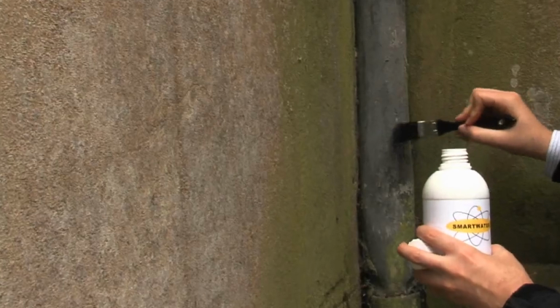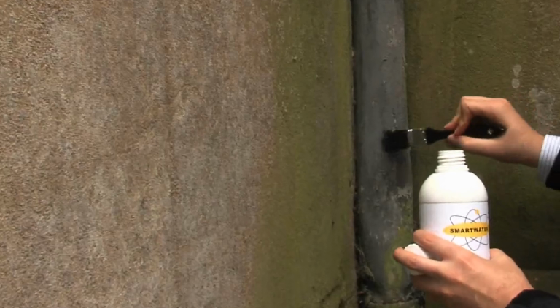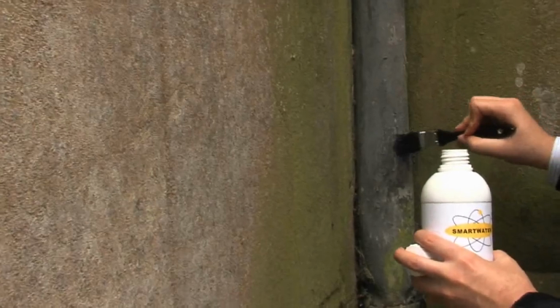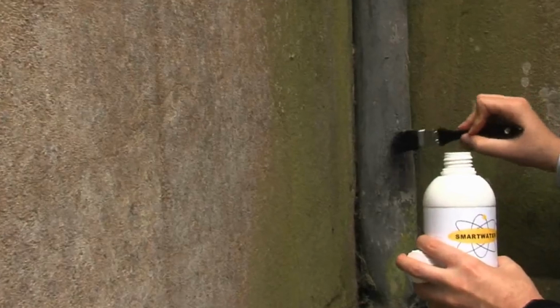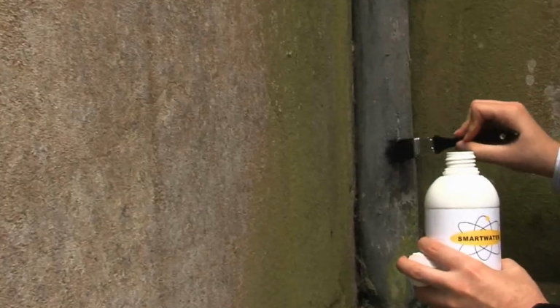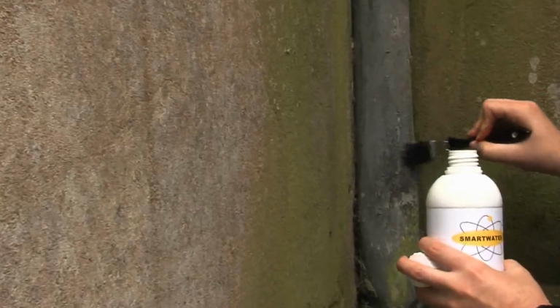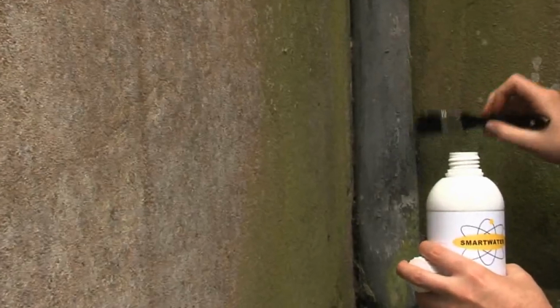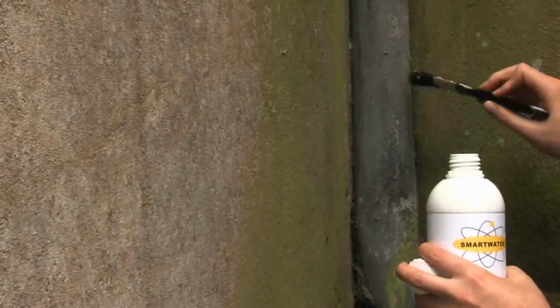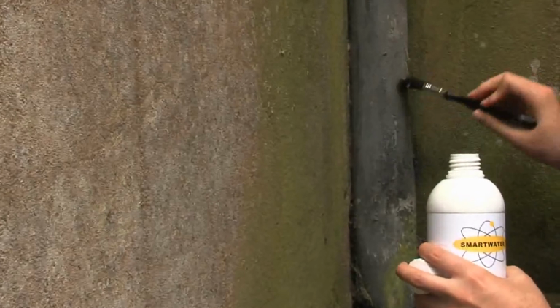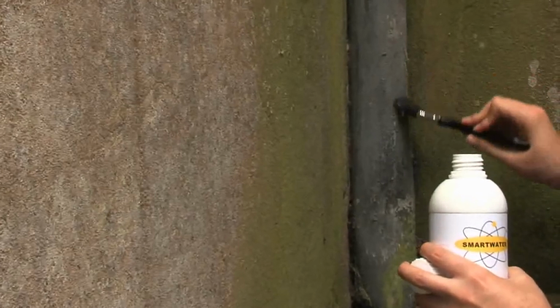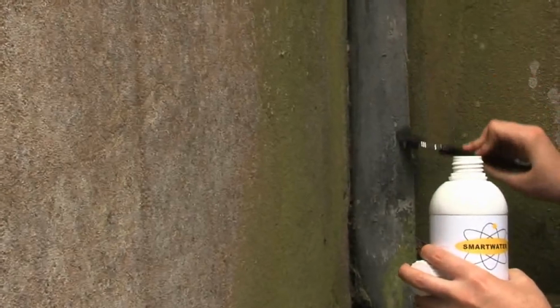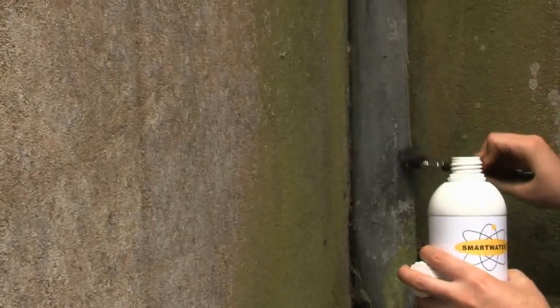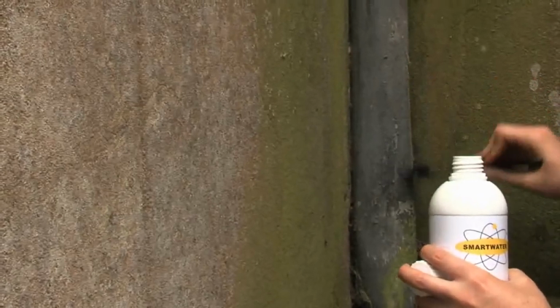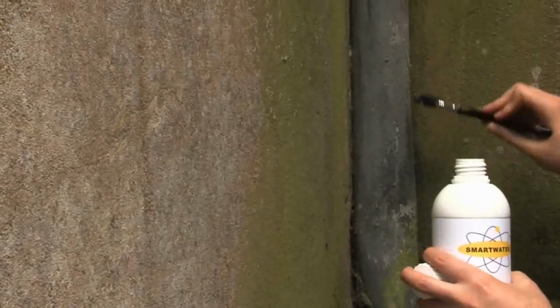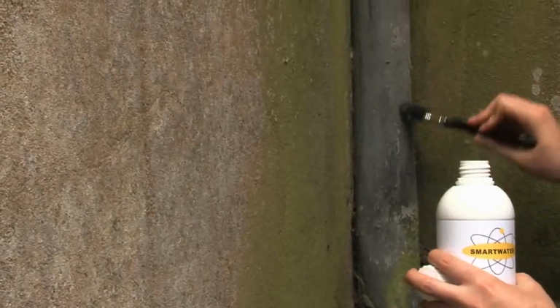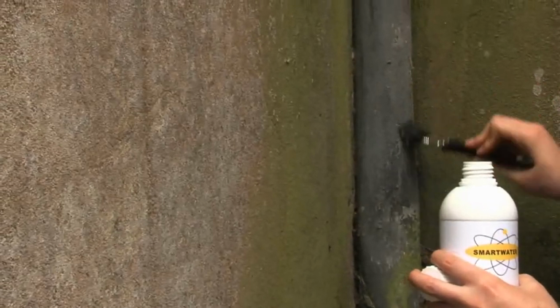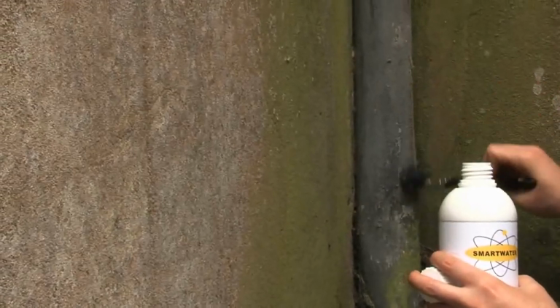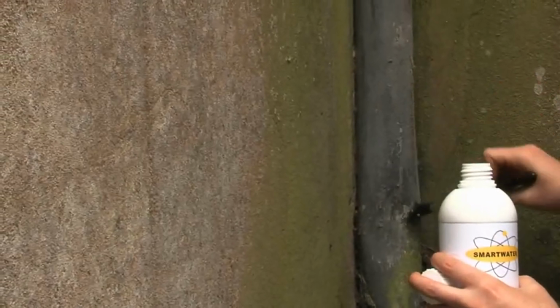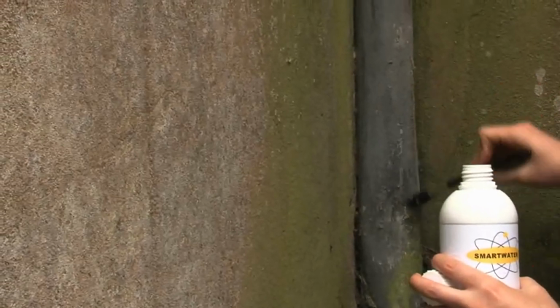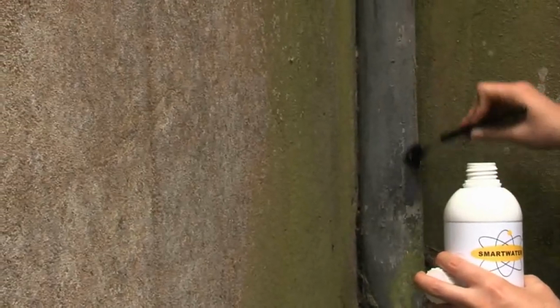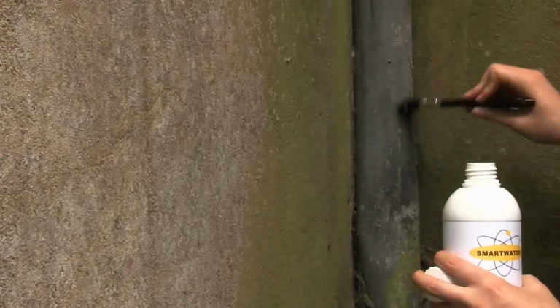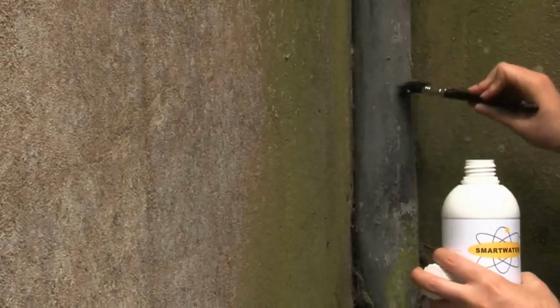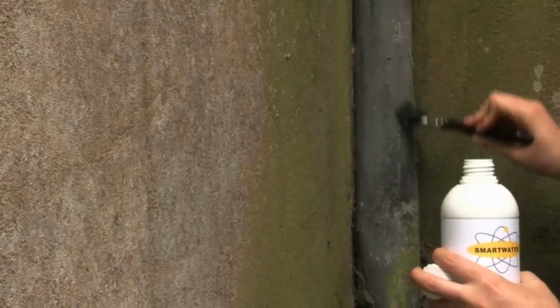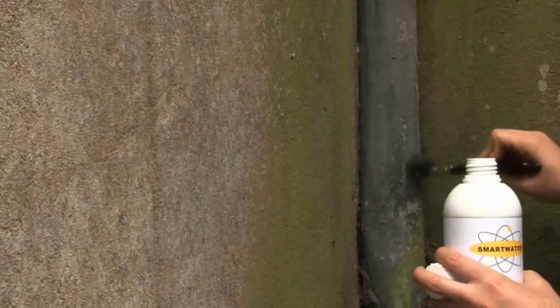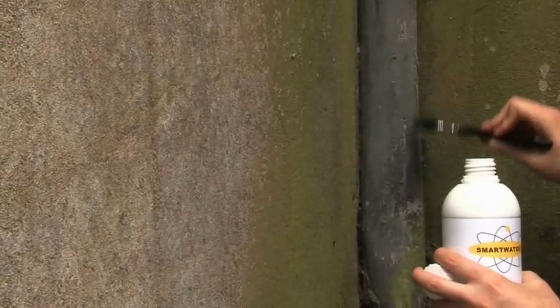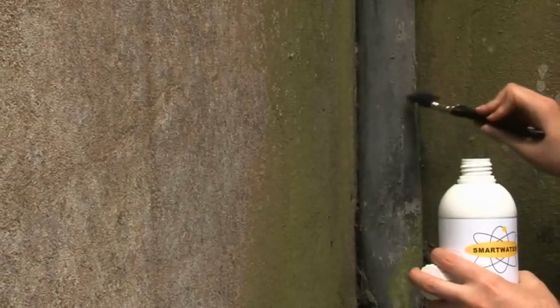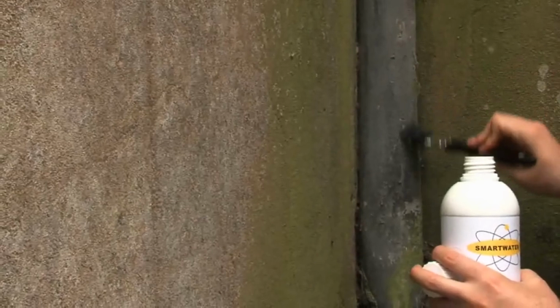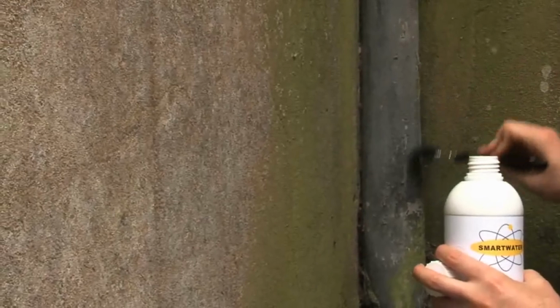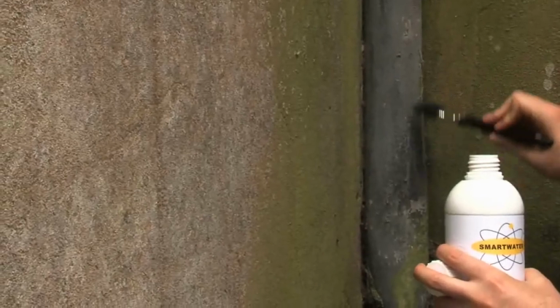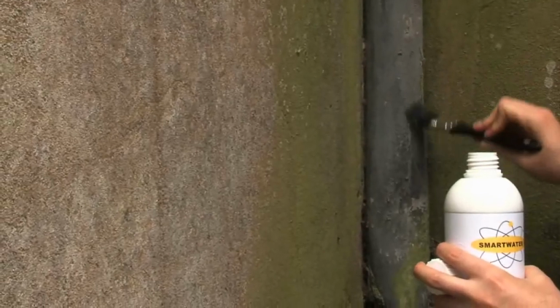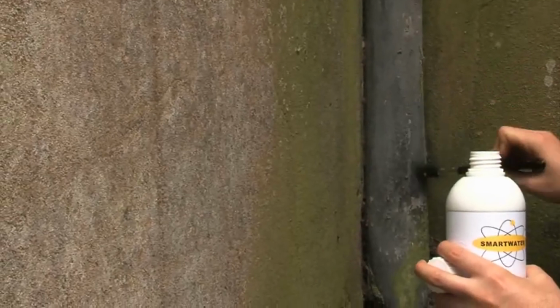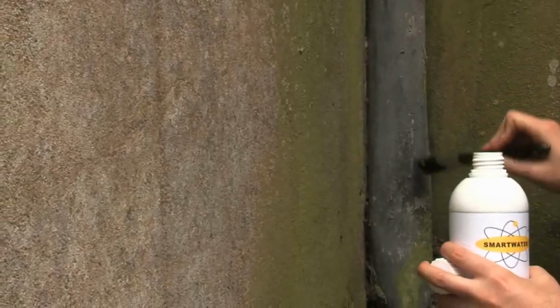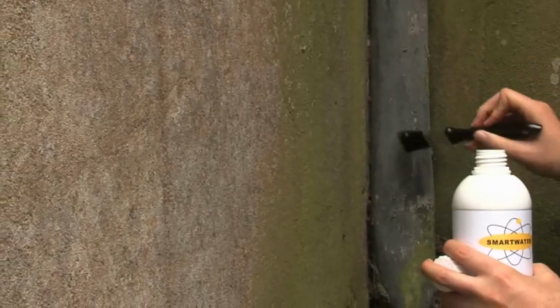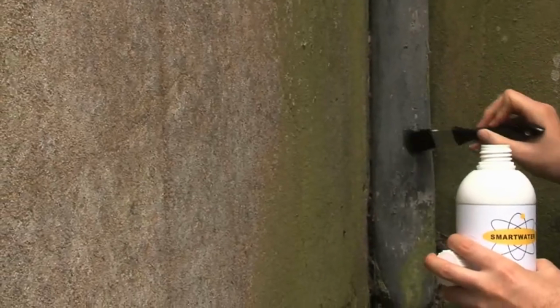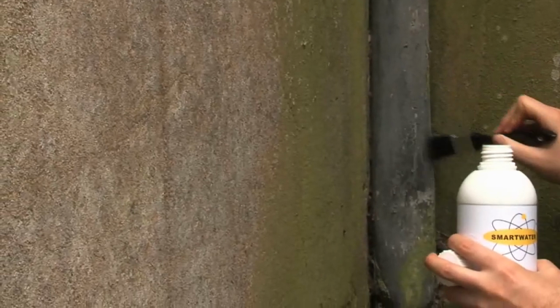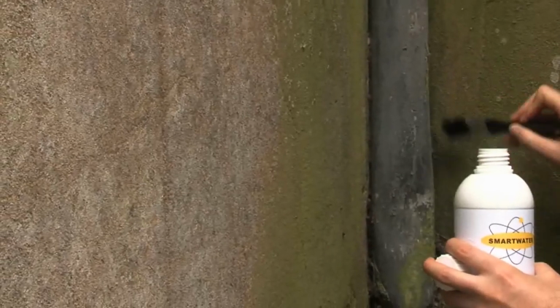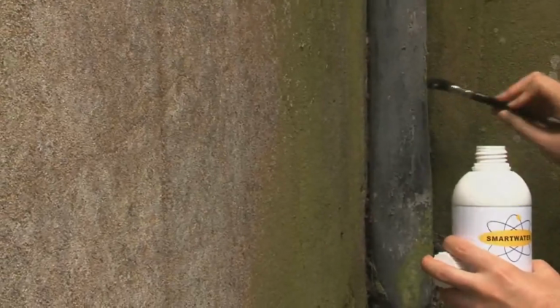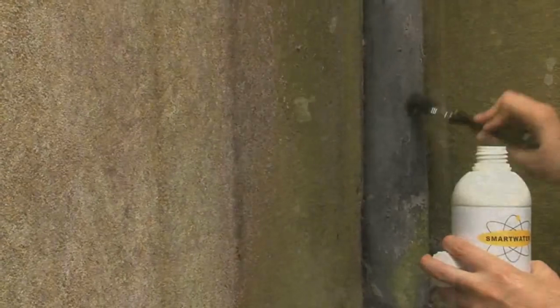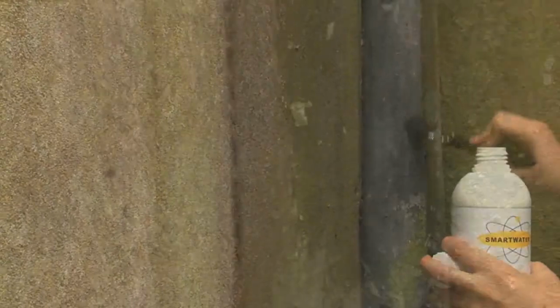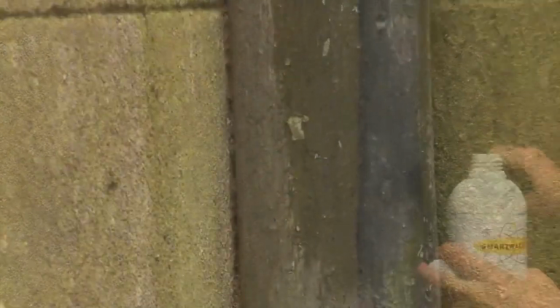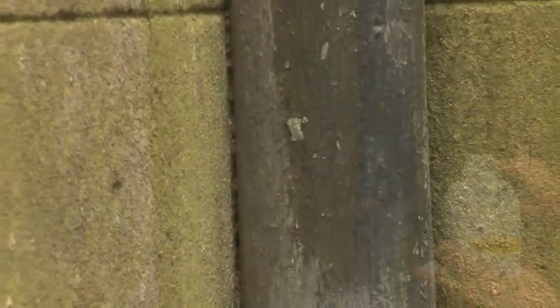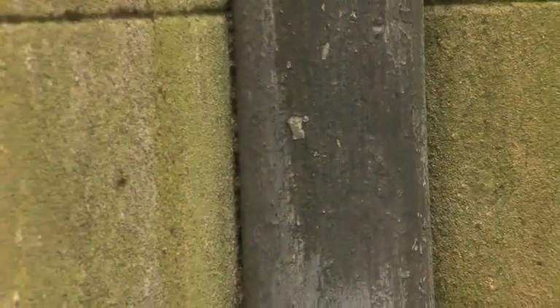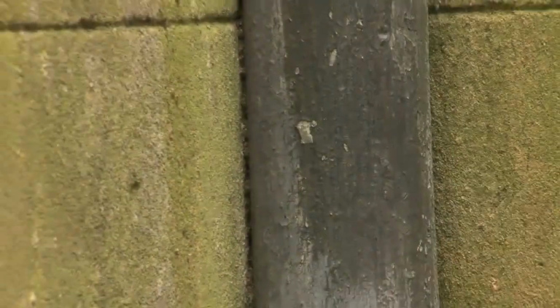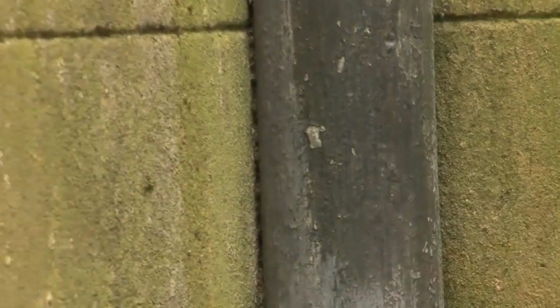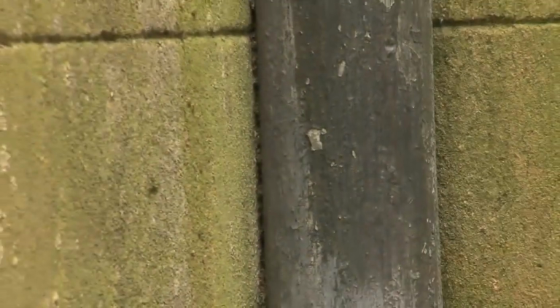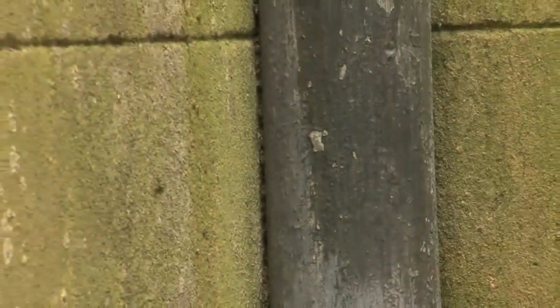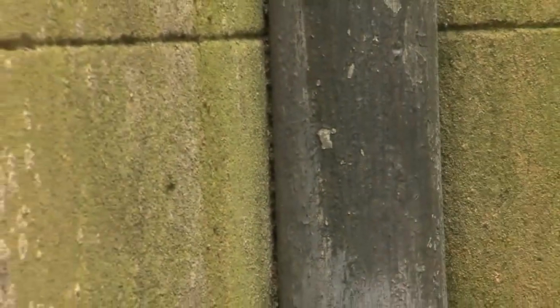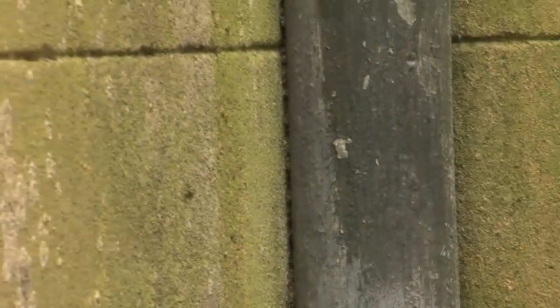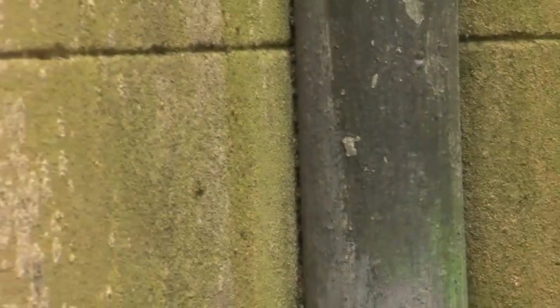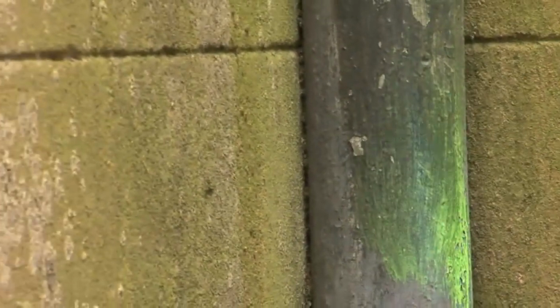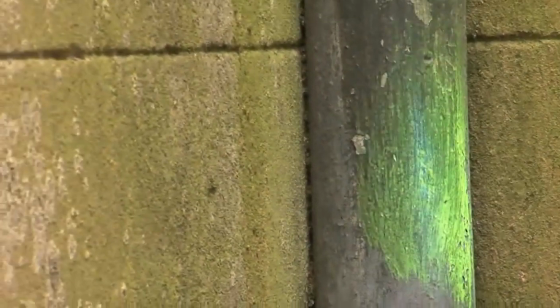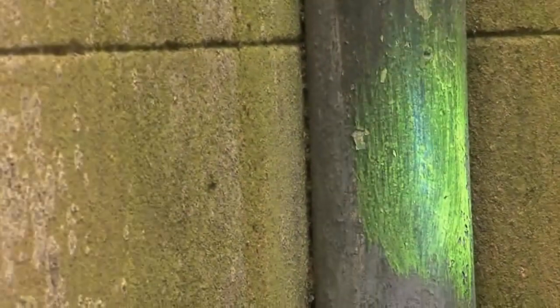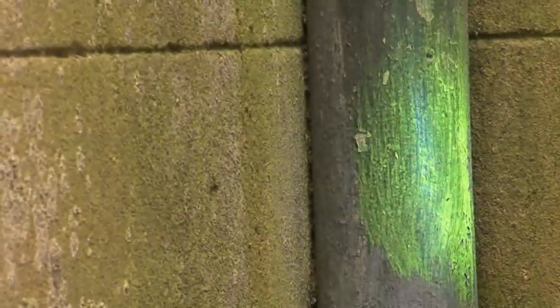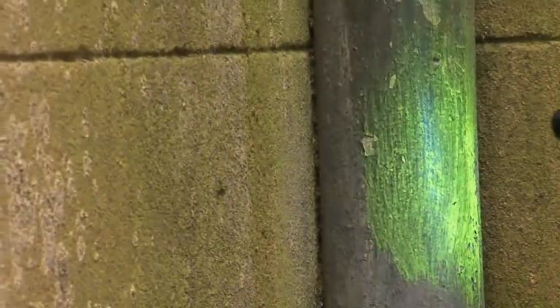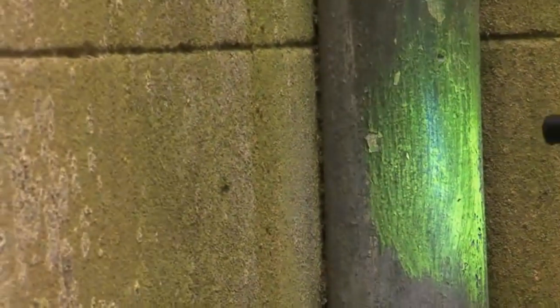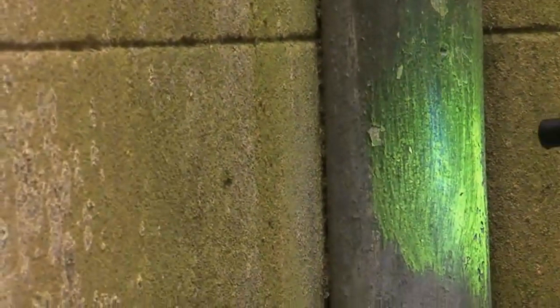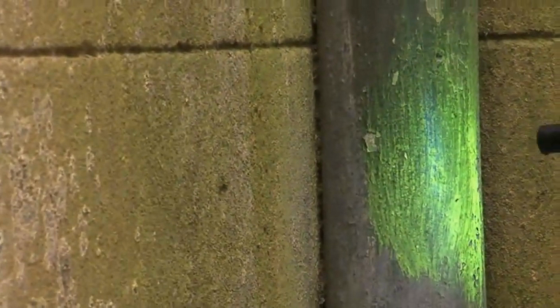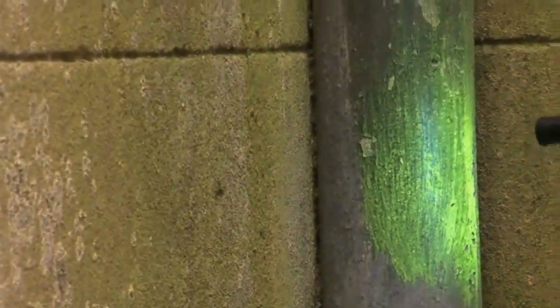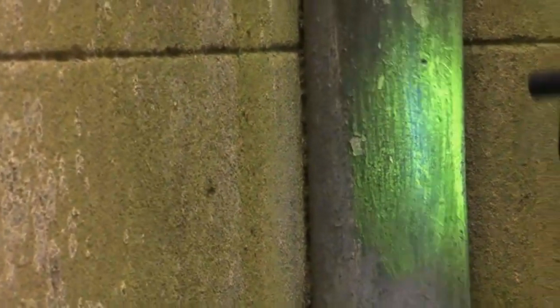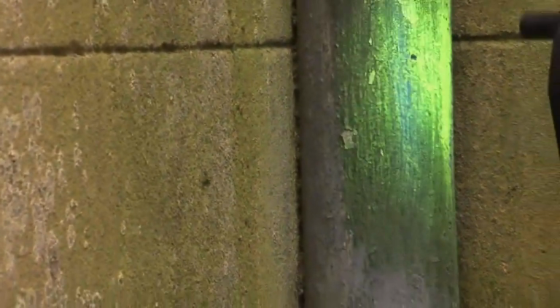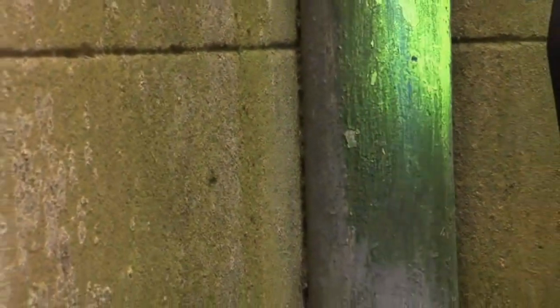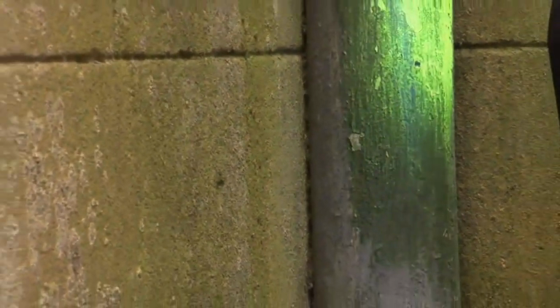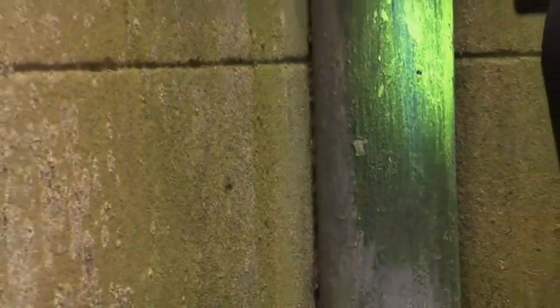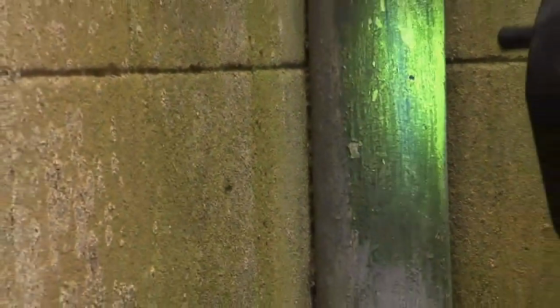Once applied, Smart Water is almost invisible and impossible to remove, detectable only under long-wave ultraviolet black light.